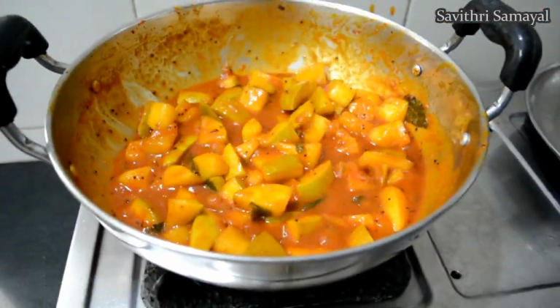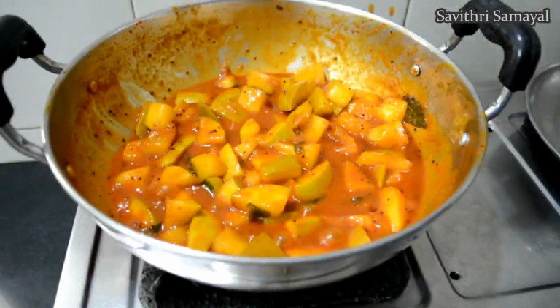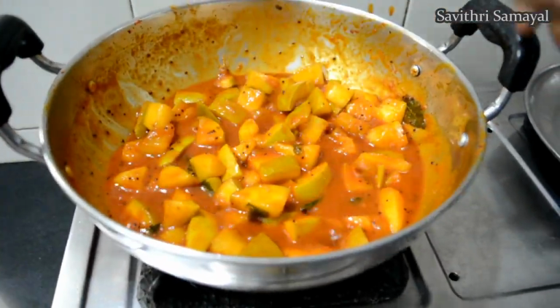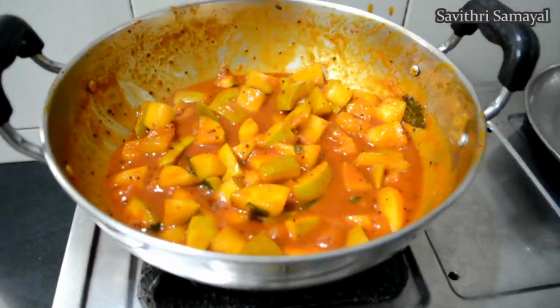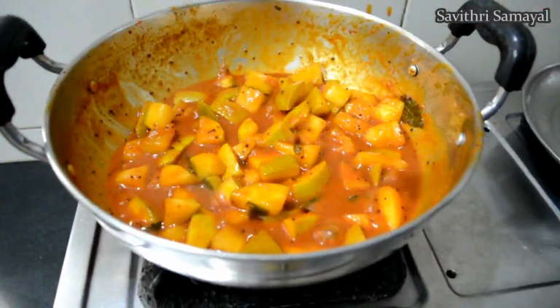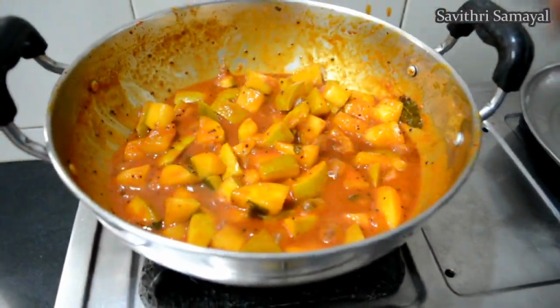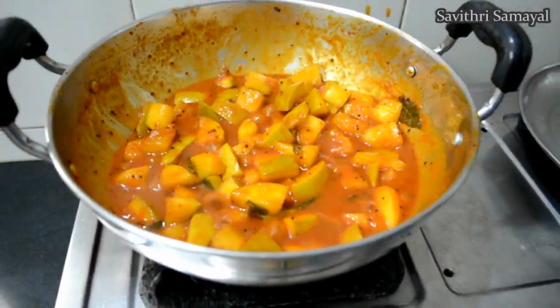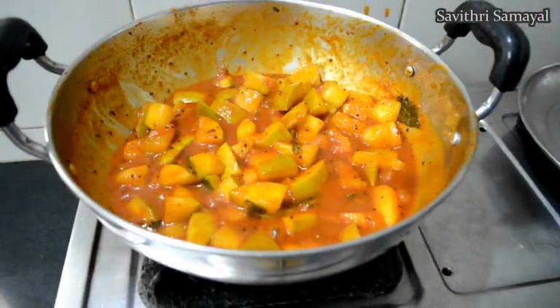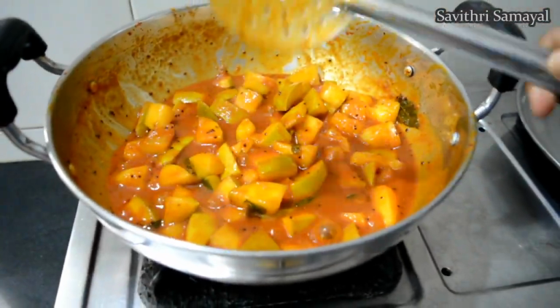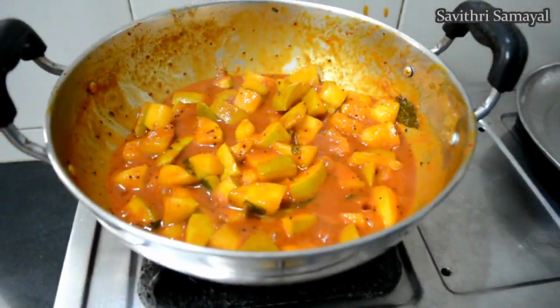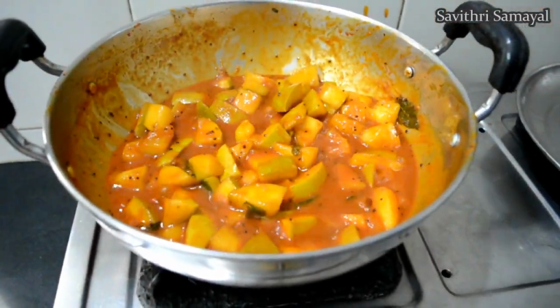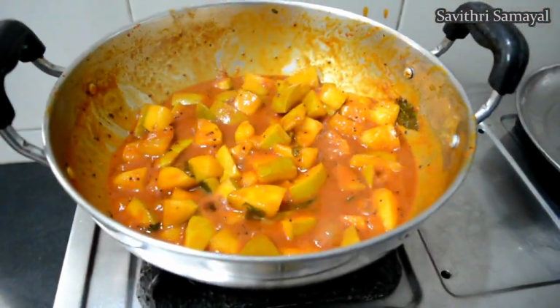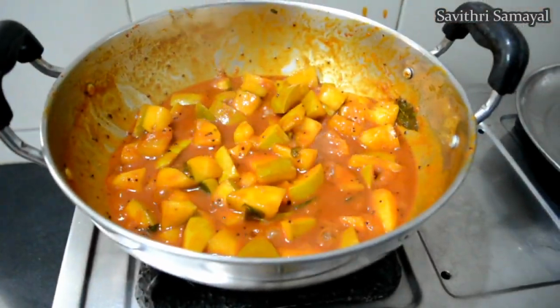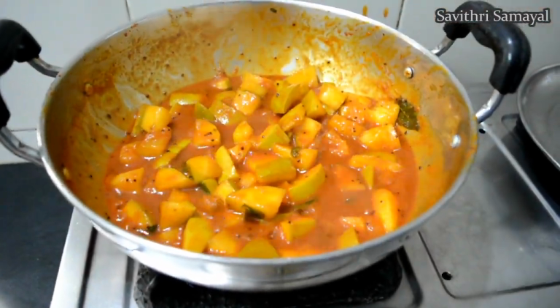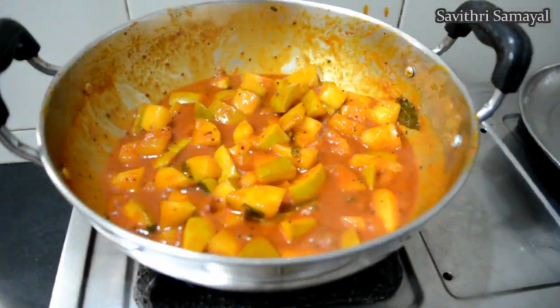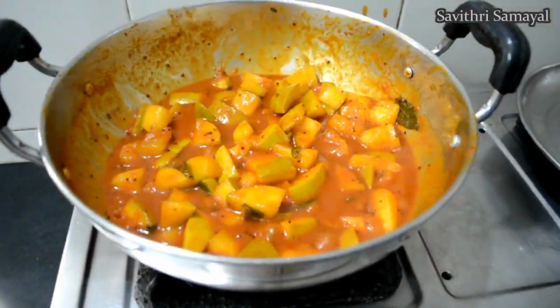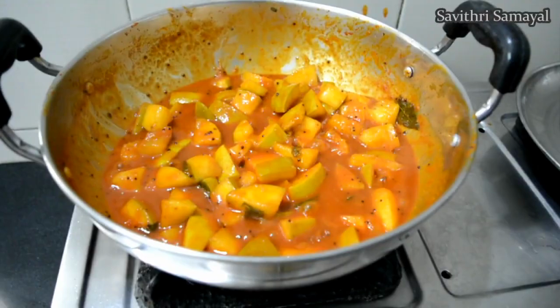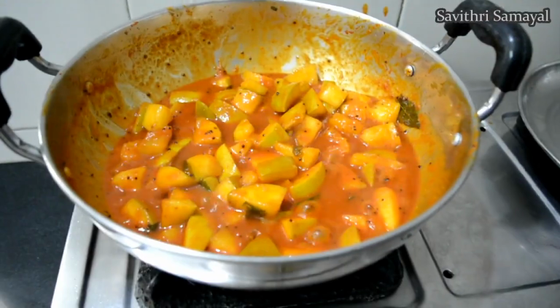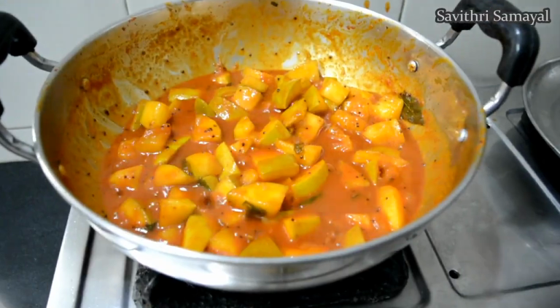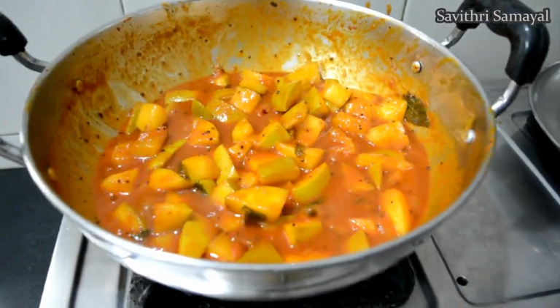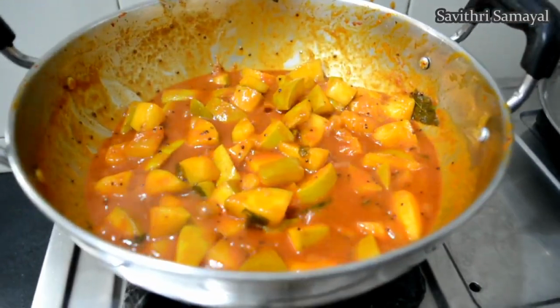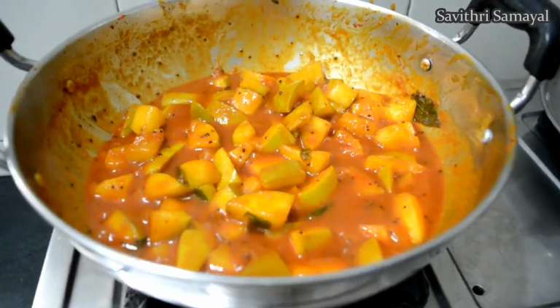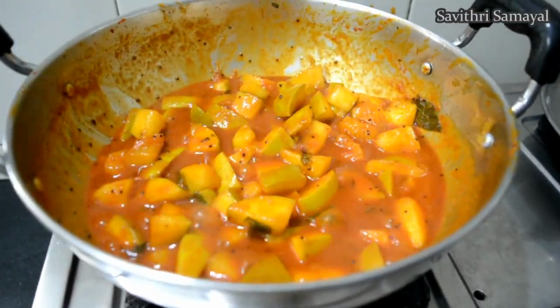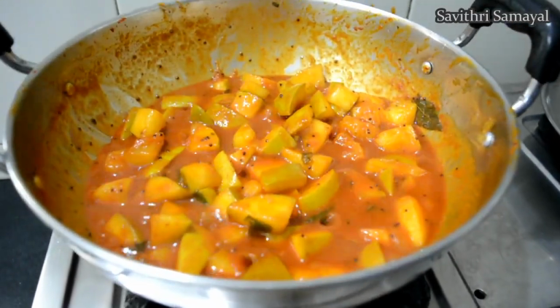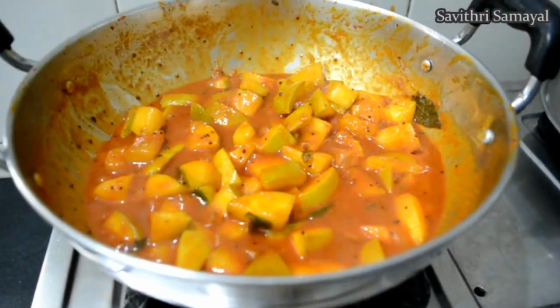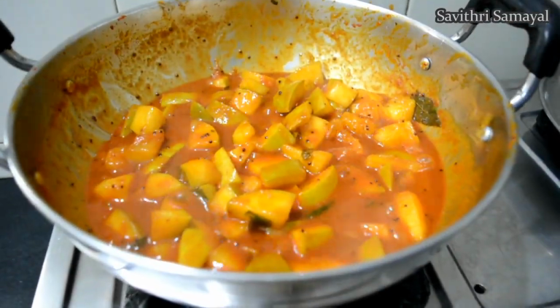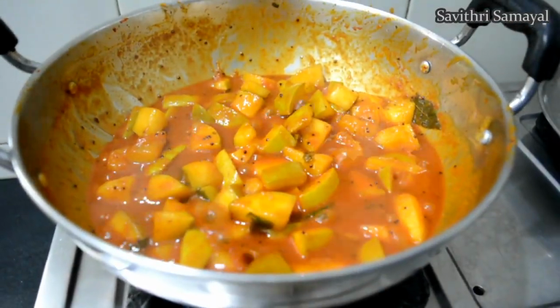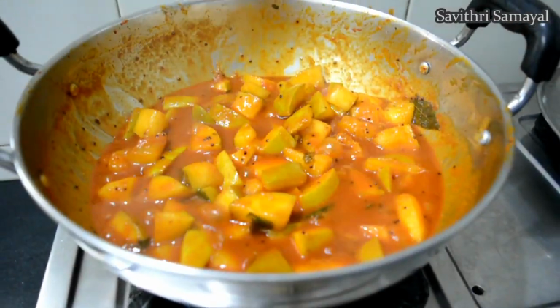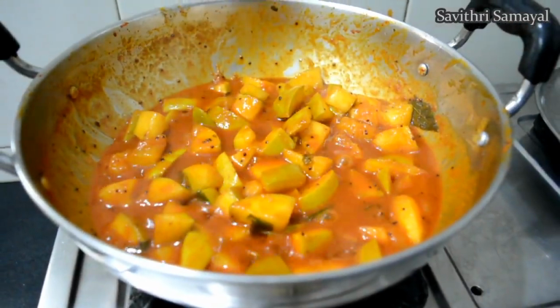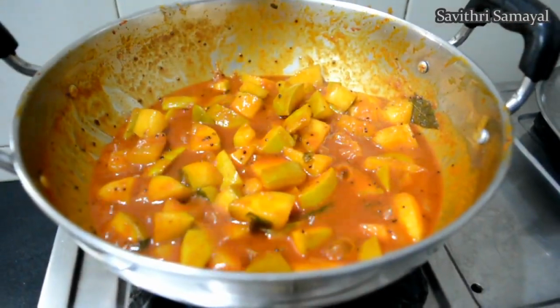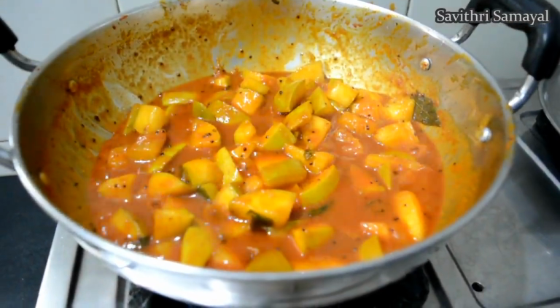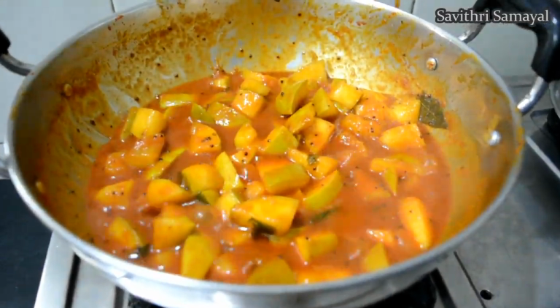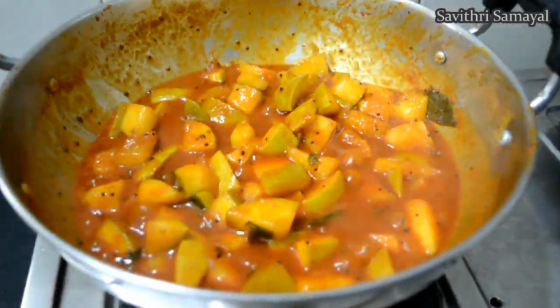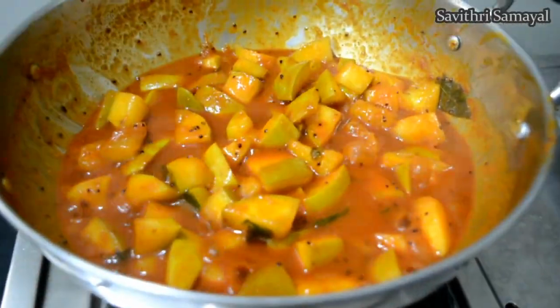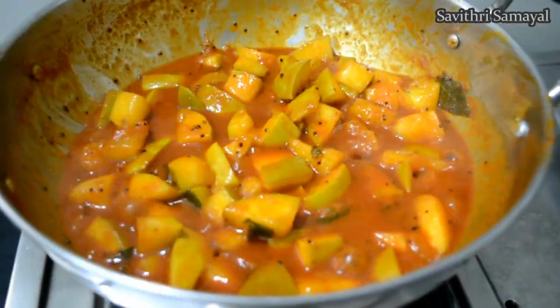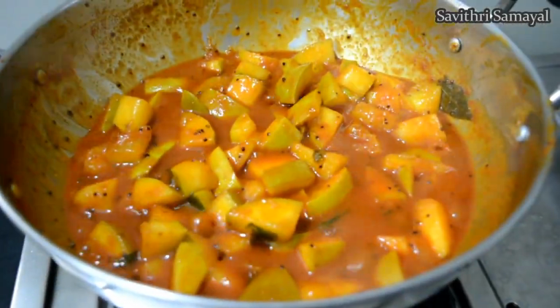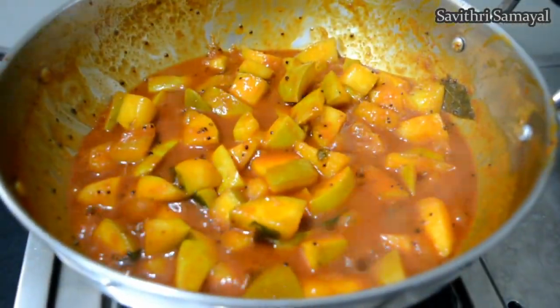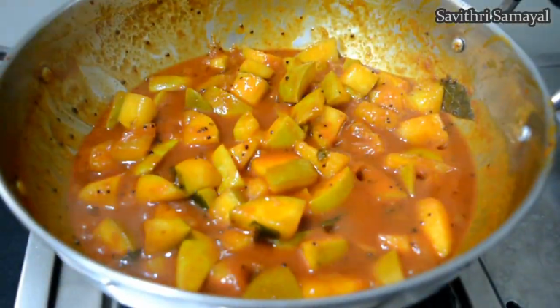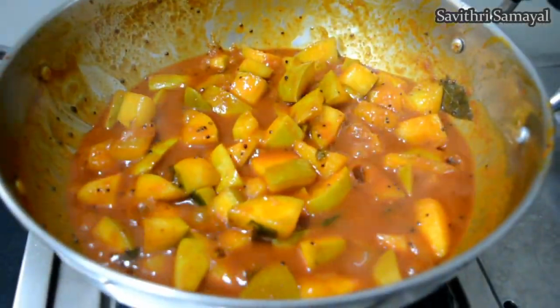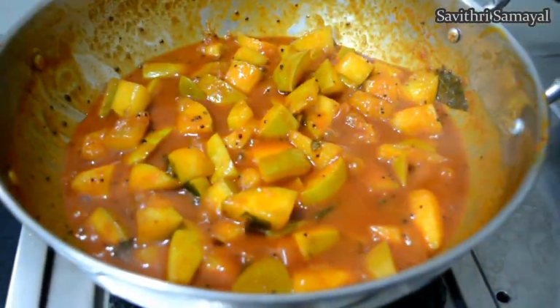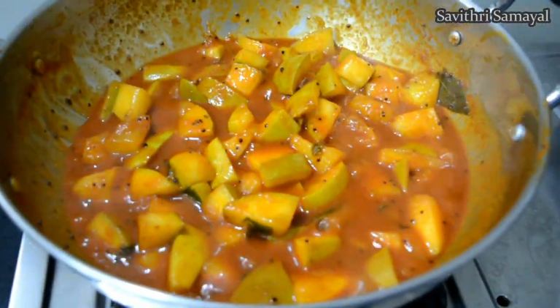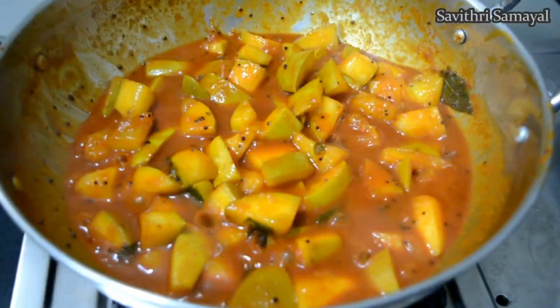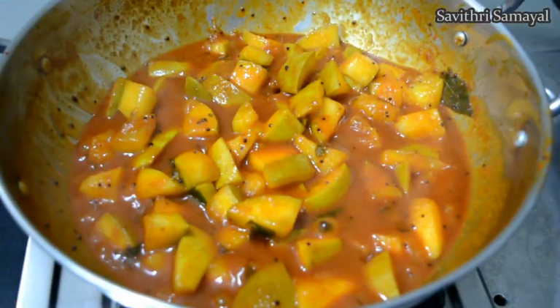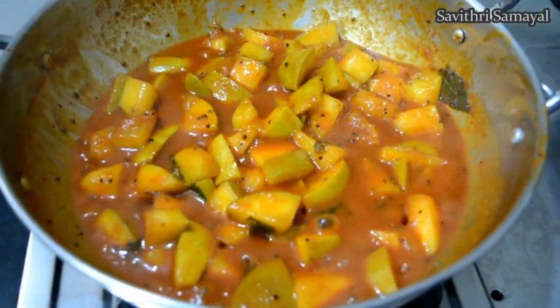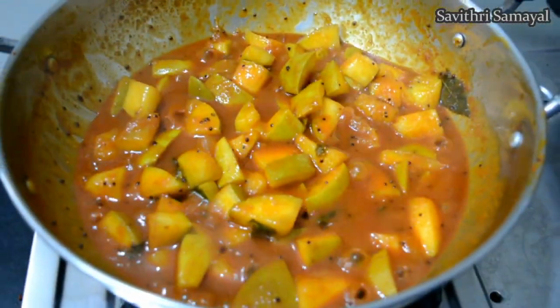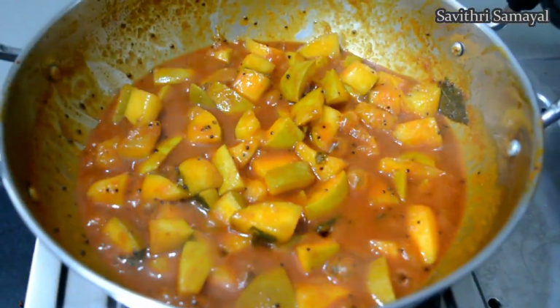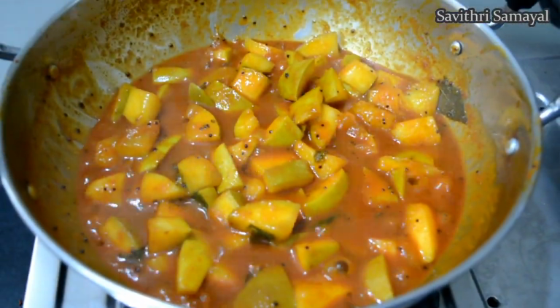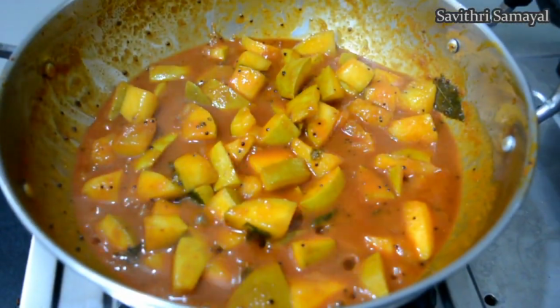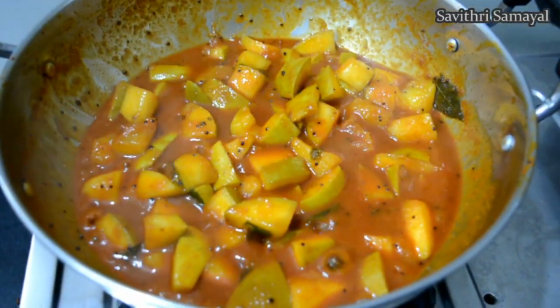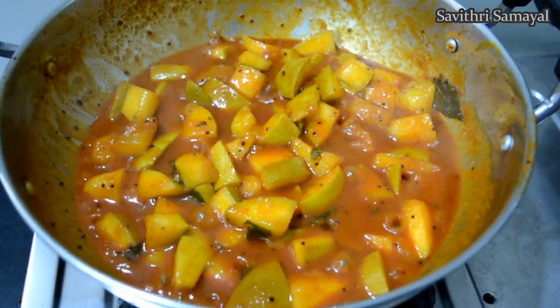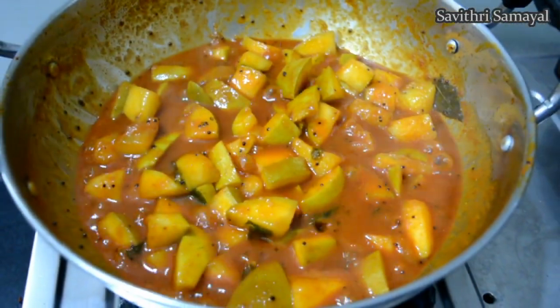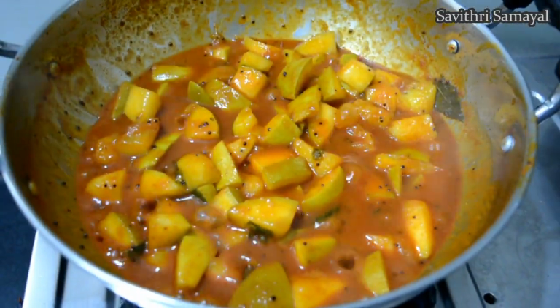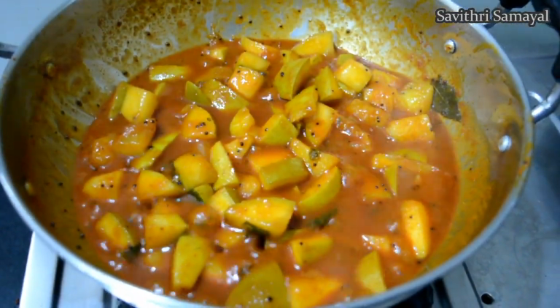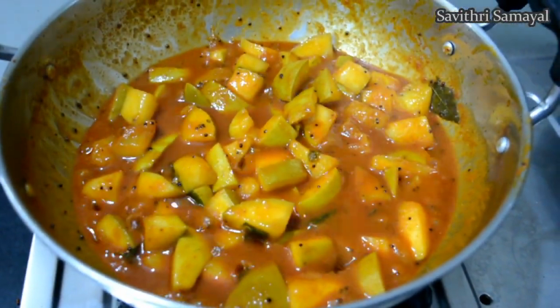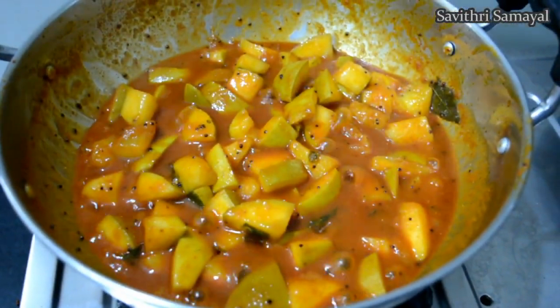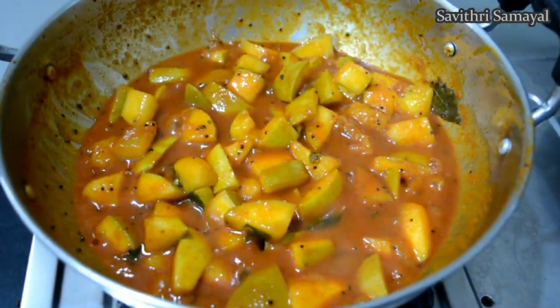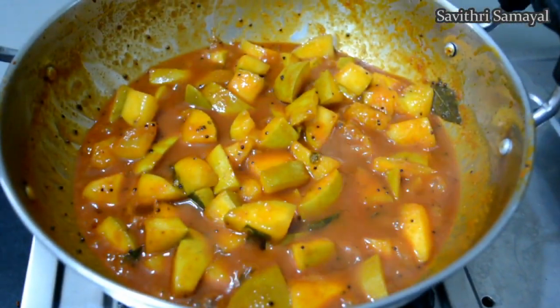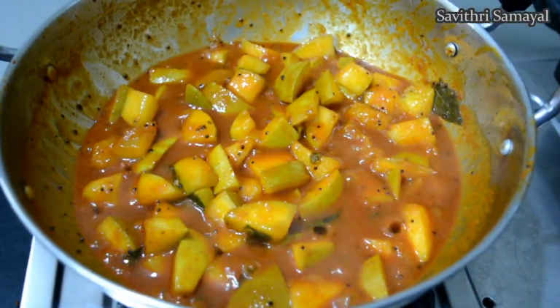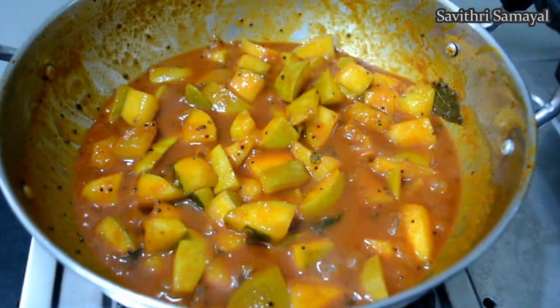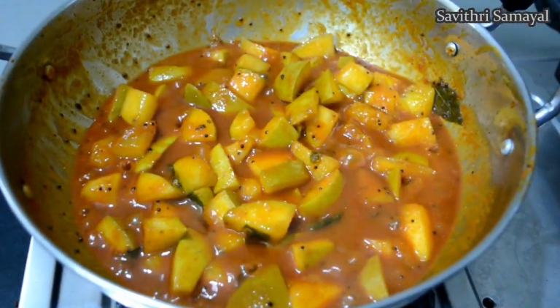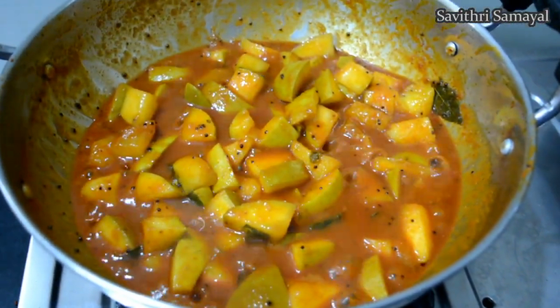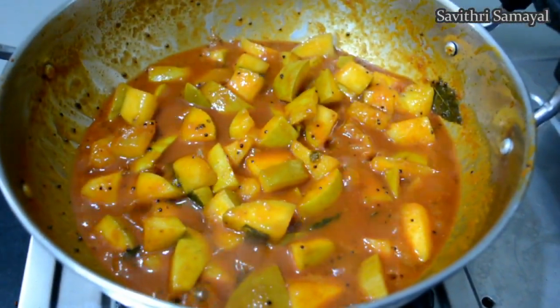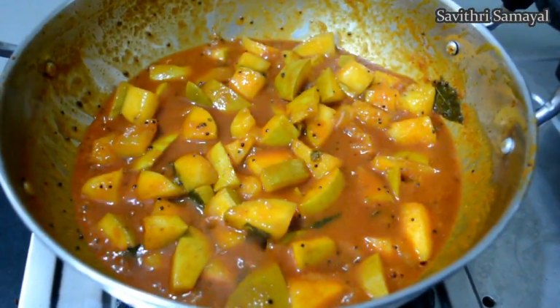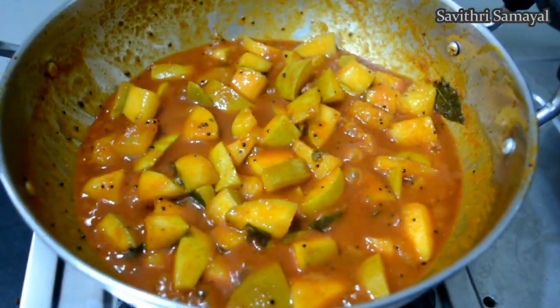You can add a little bit more than 50 ml if you like.